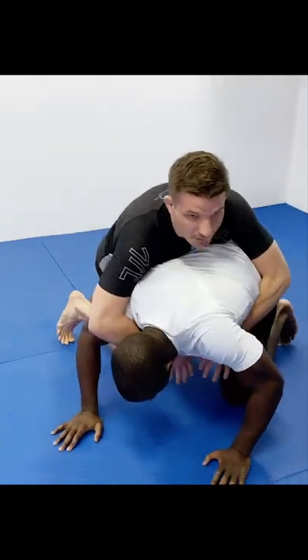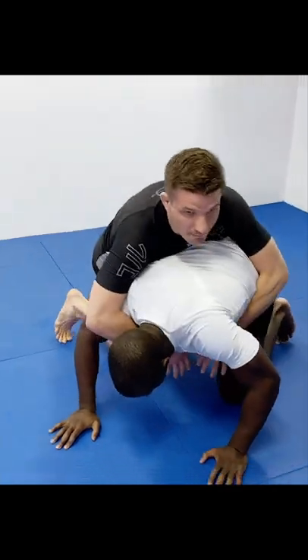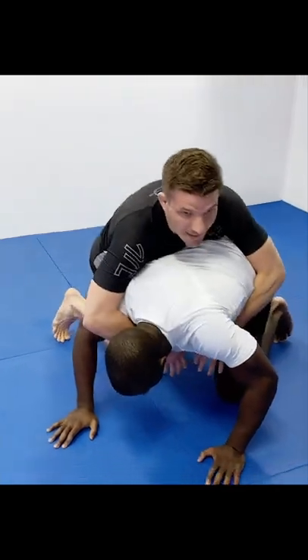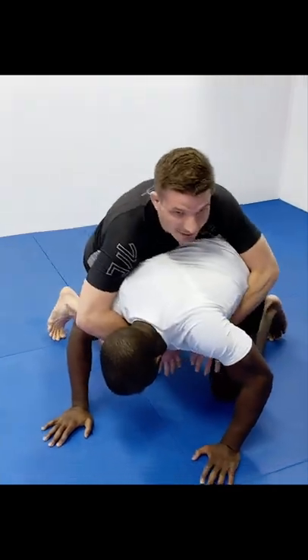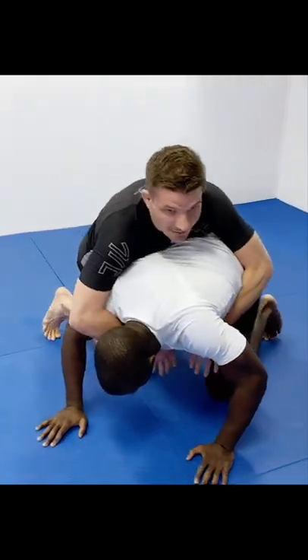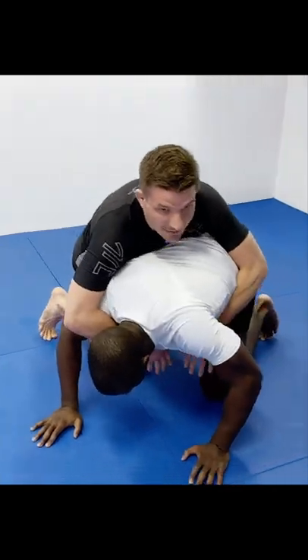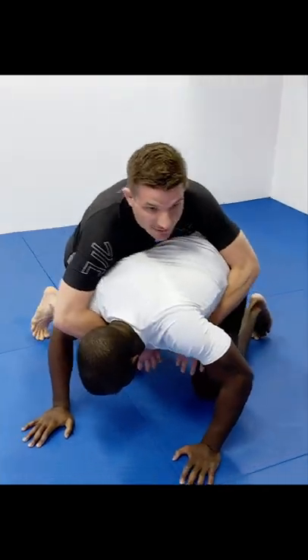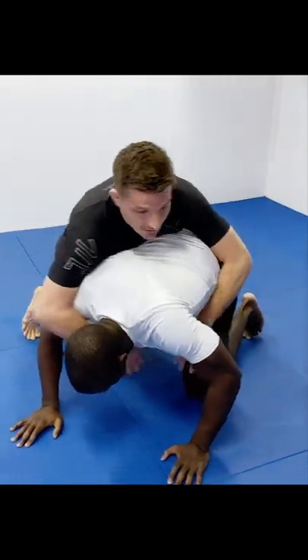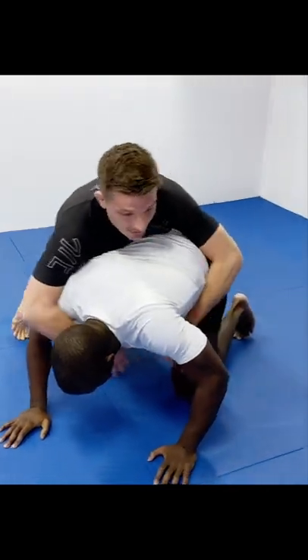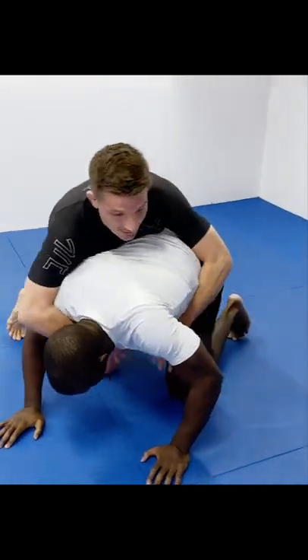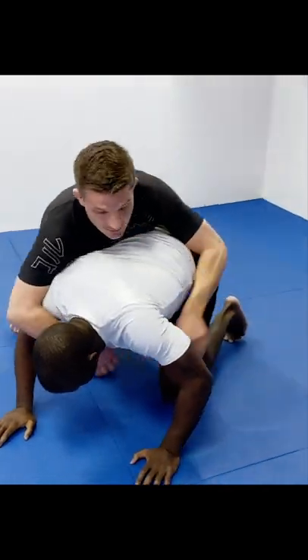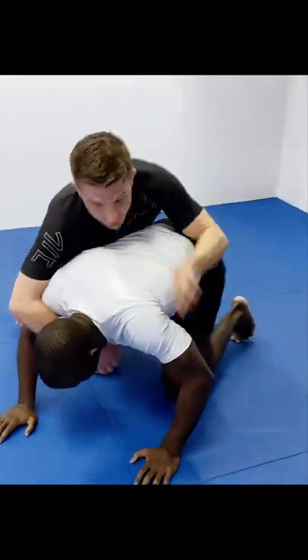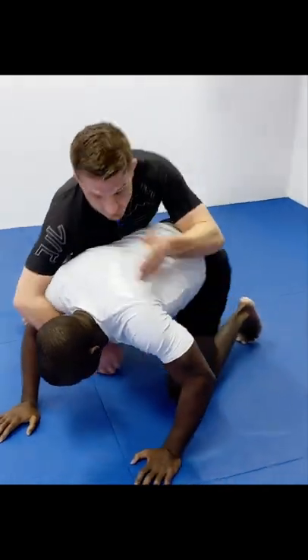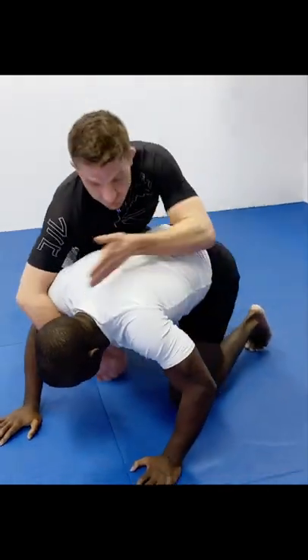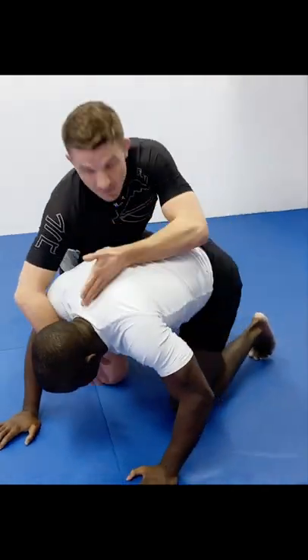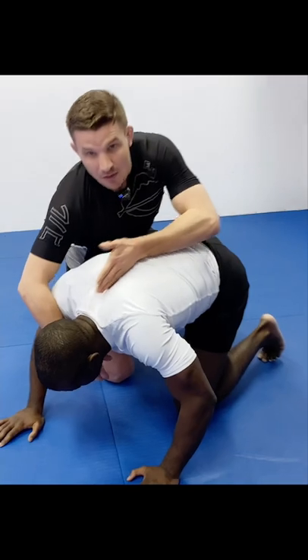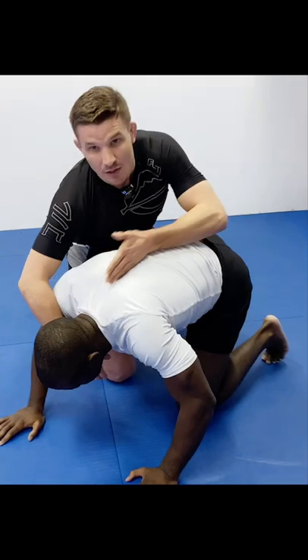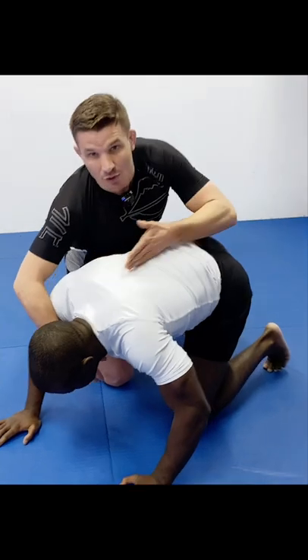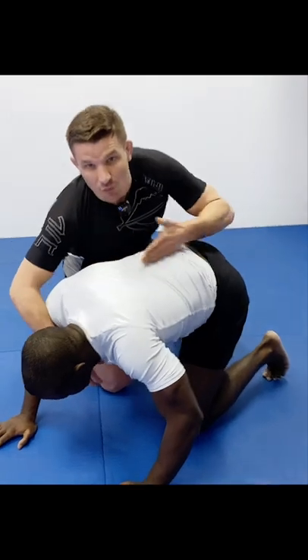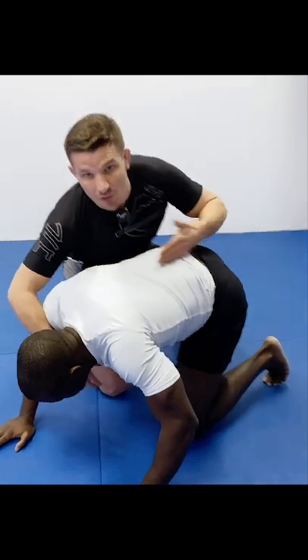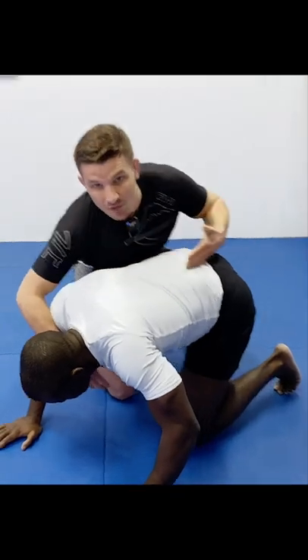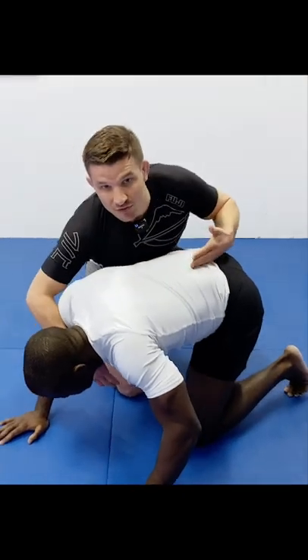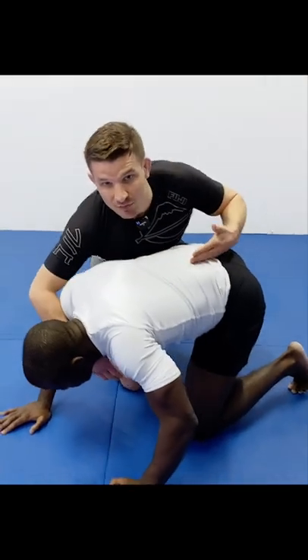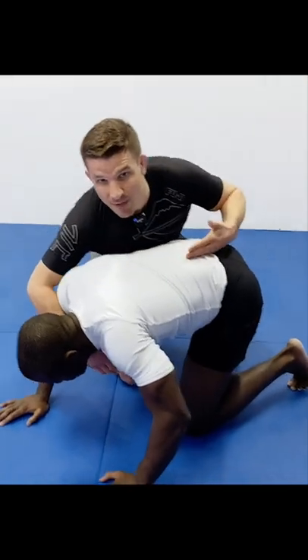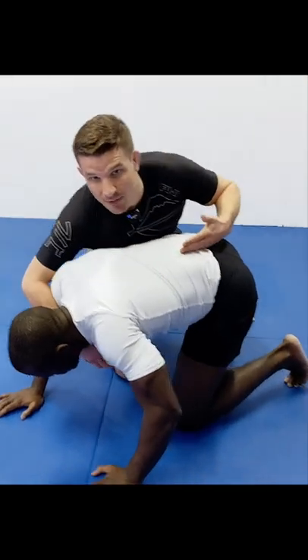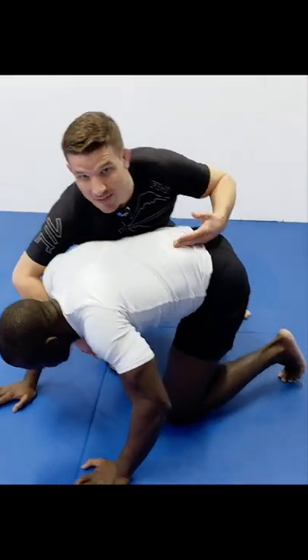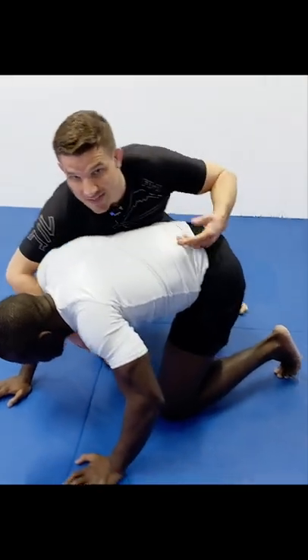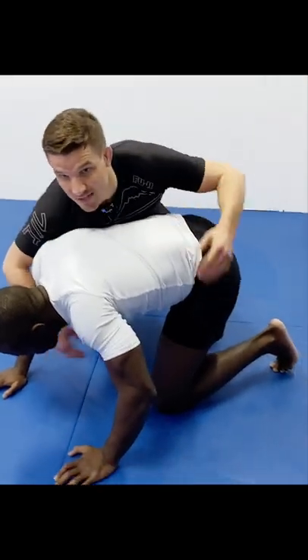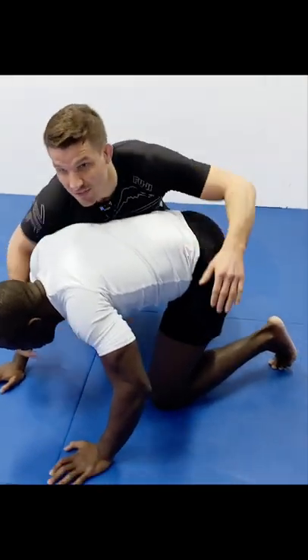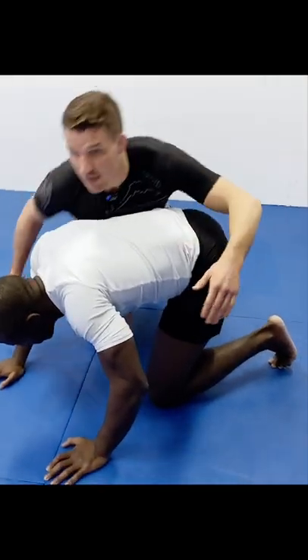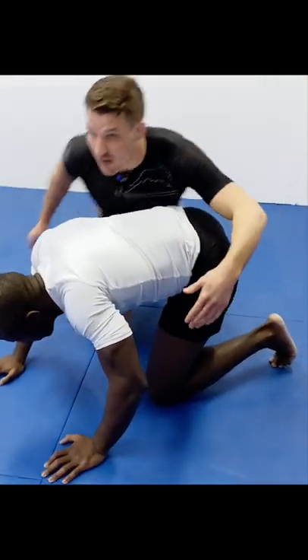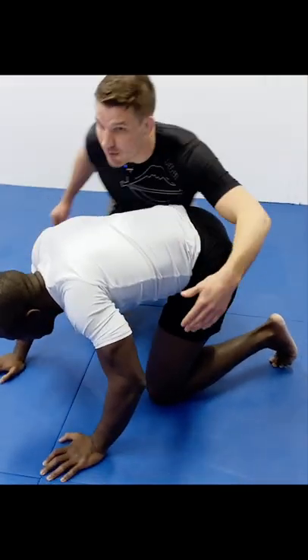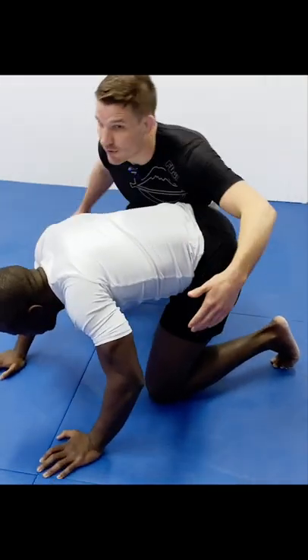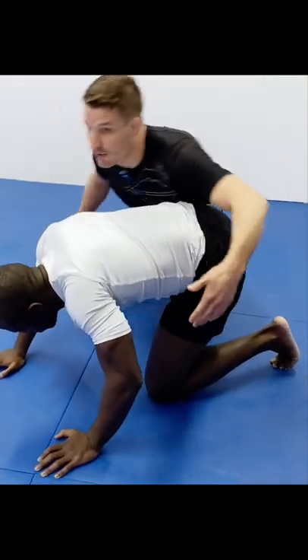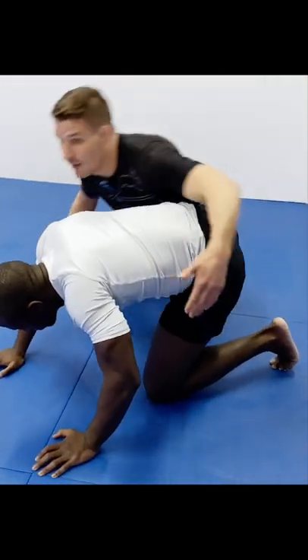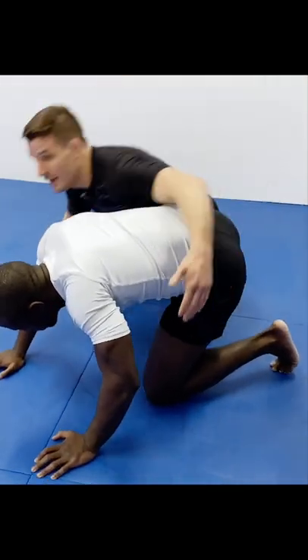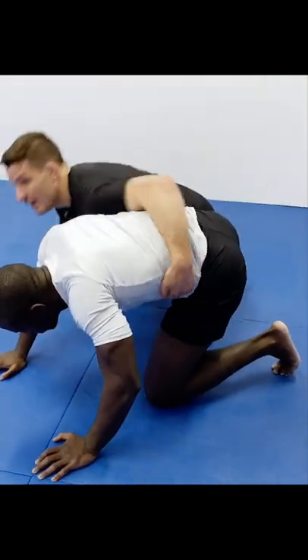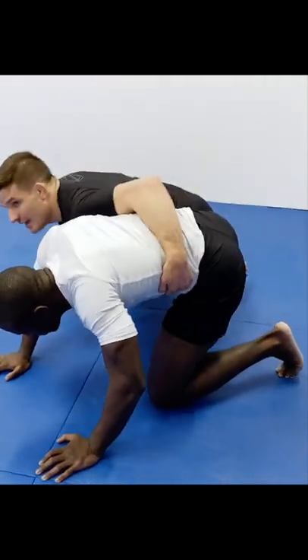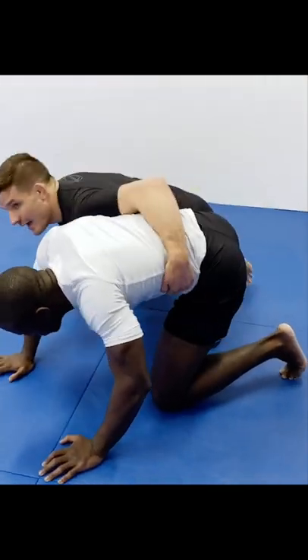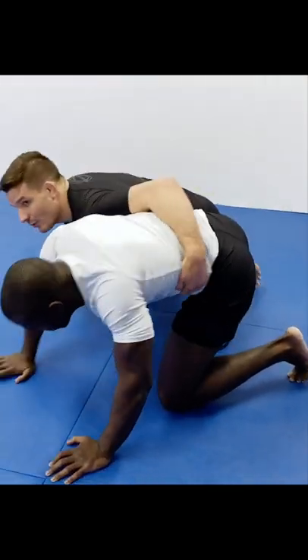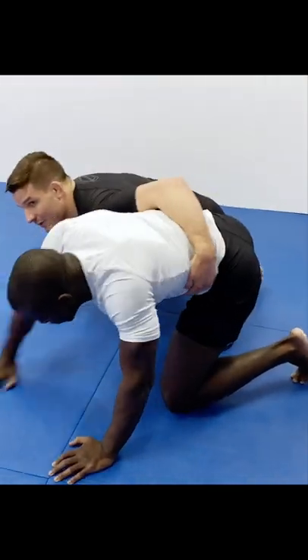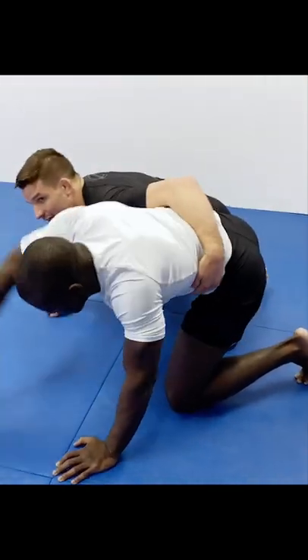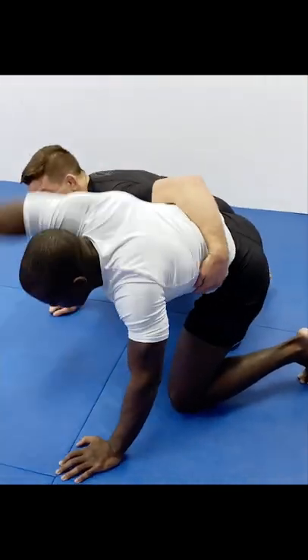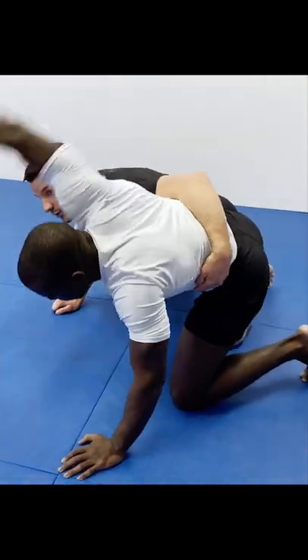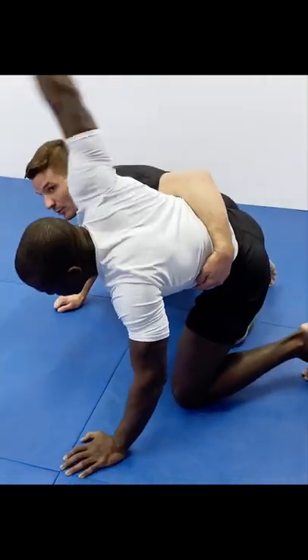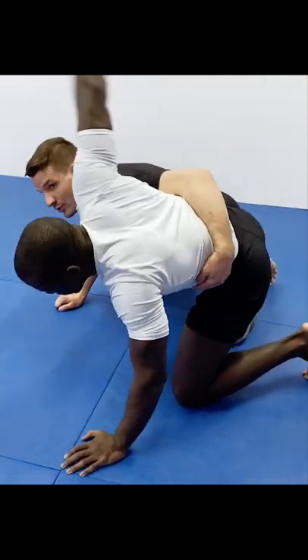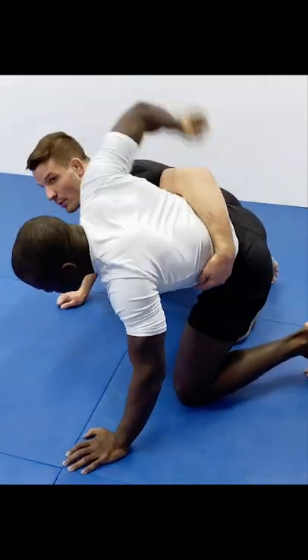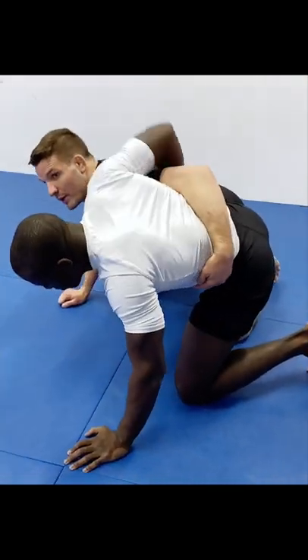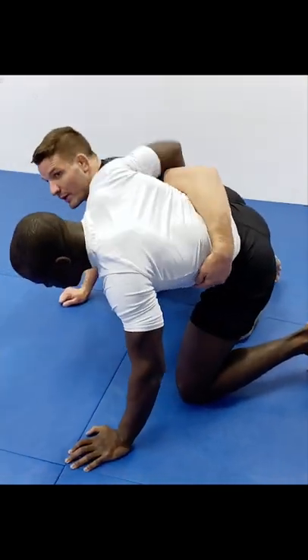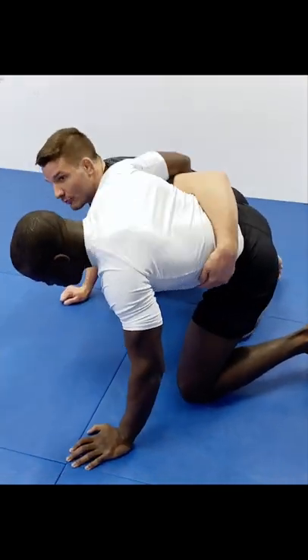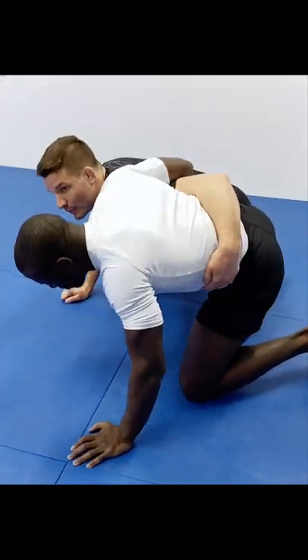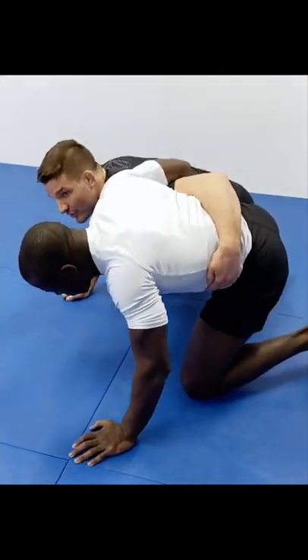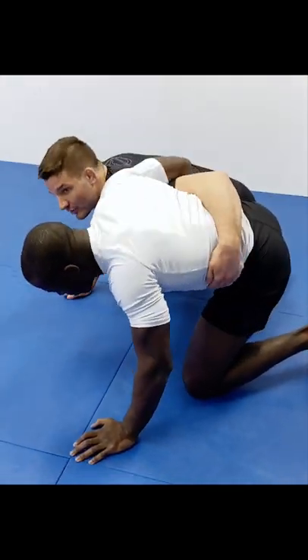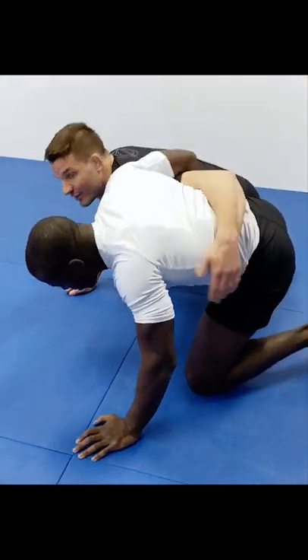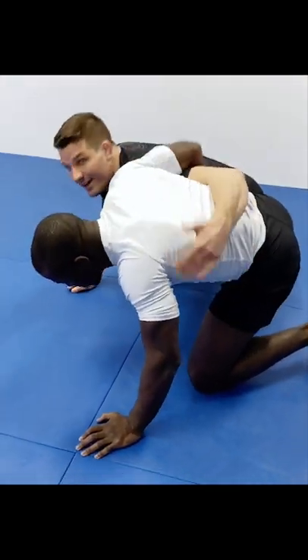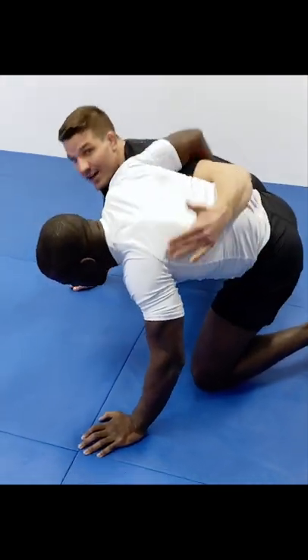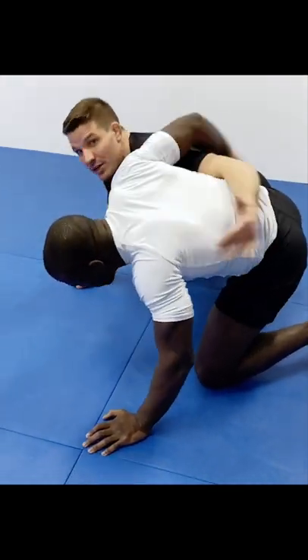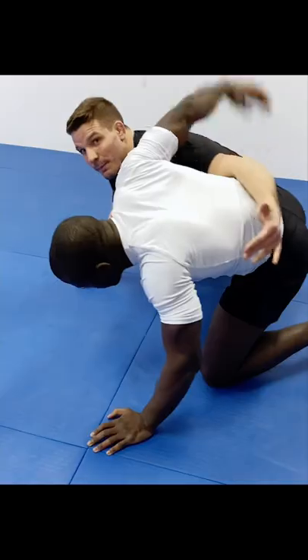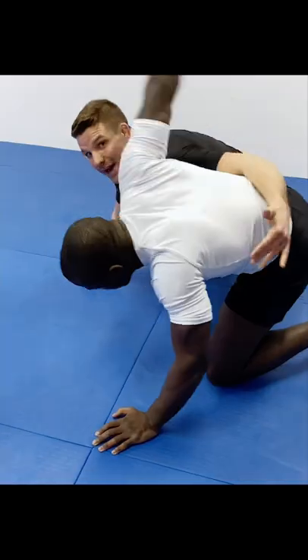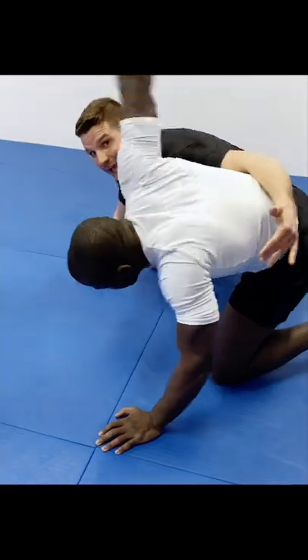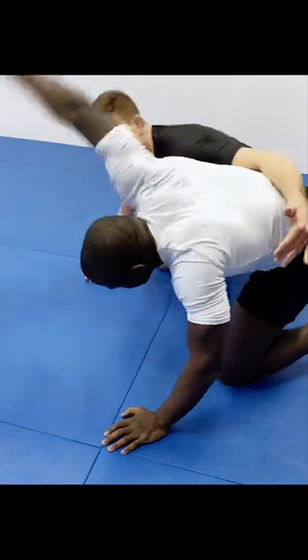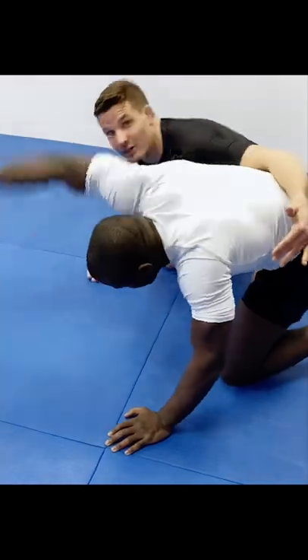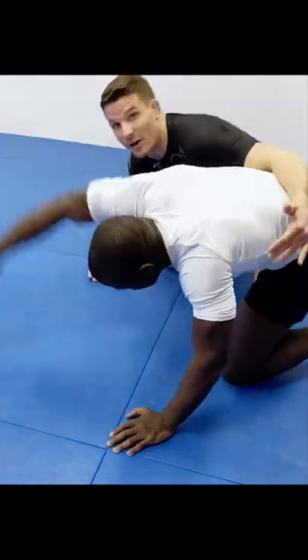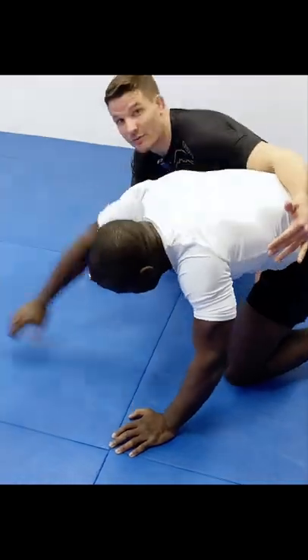Watch as Alex covers over the back and hips across the spine. He doesn't cover out wide where his opponent can re-whizzer — otherwise you're right back in this dog fight.